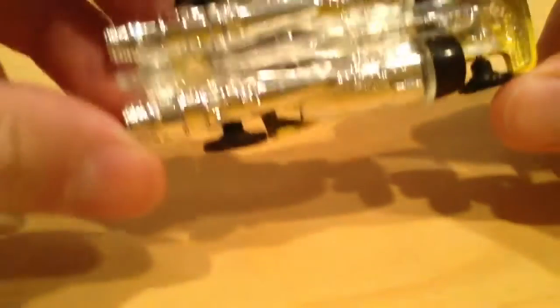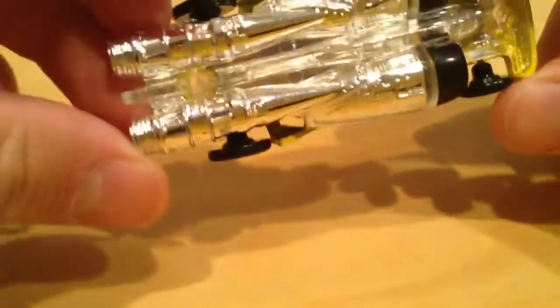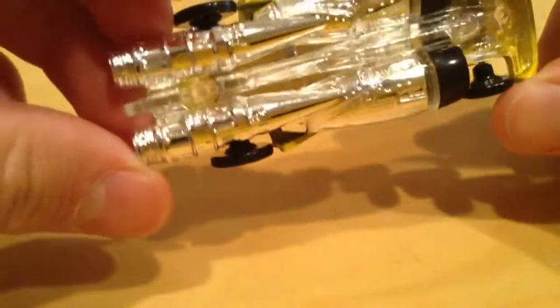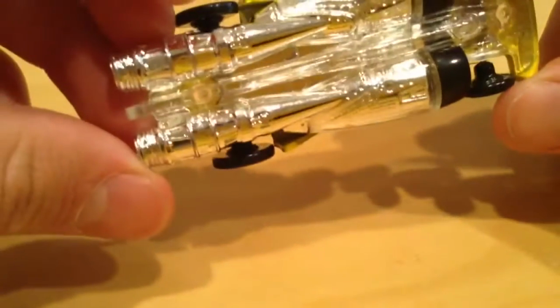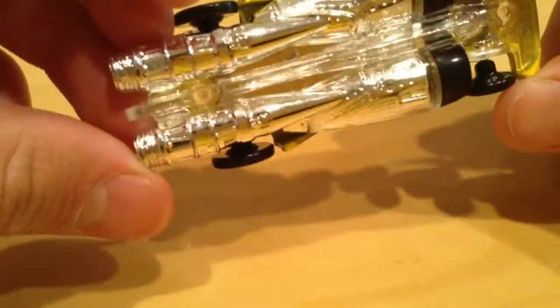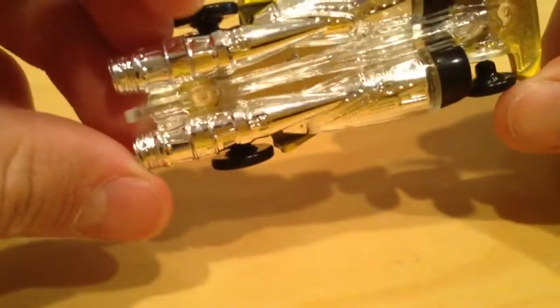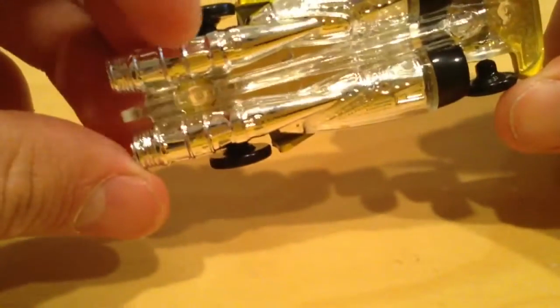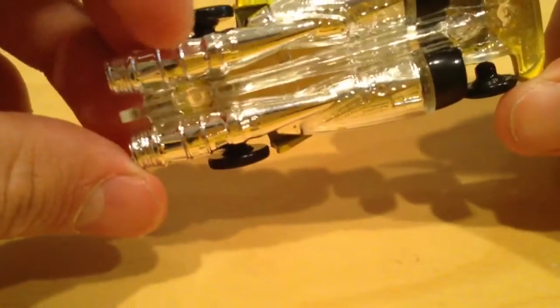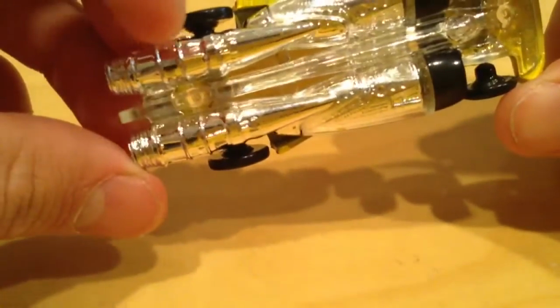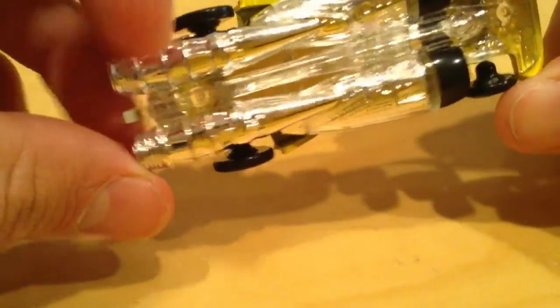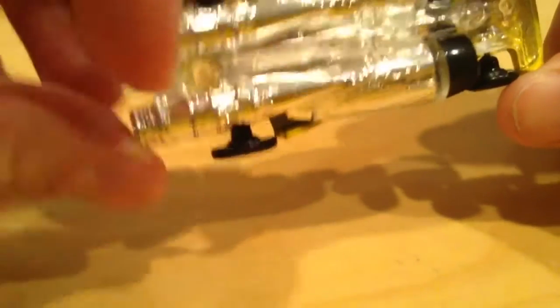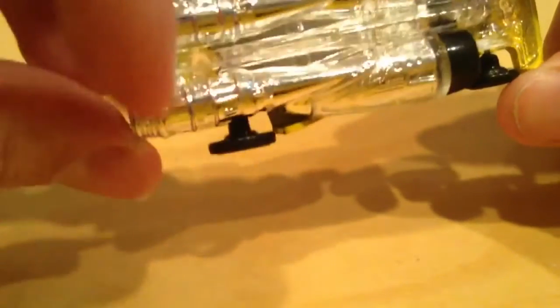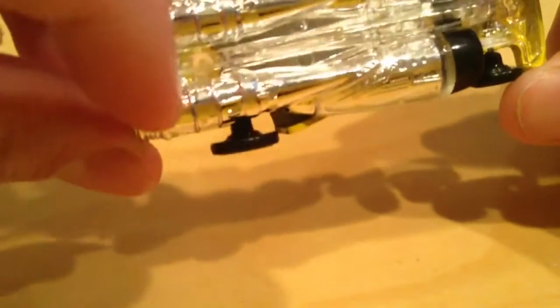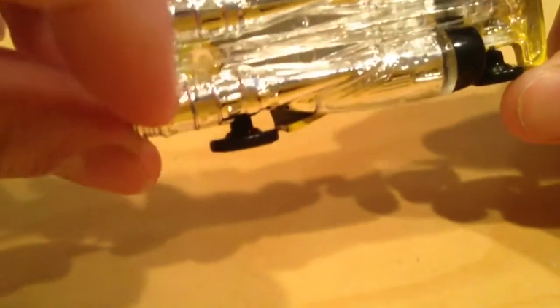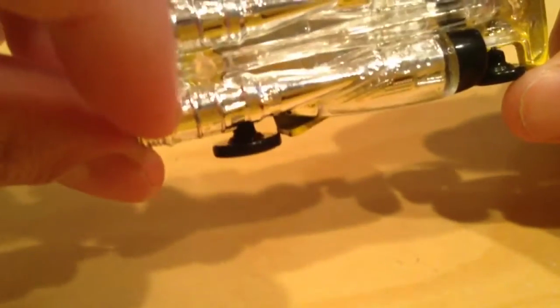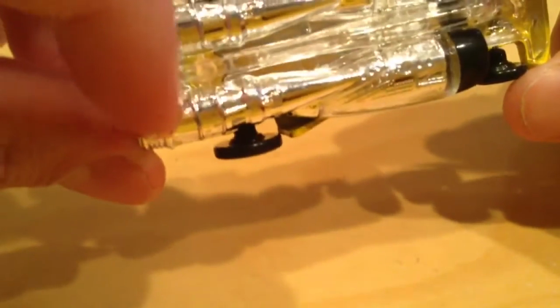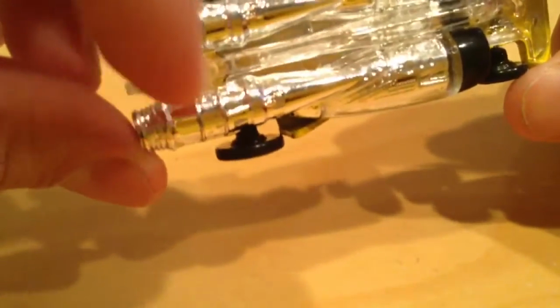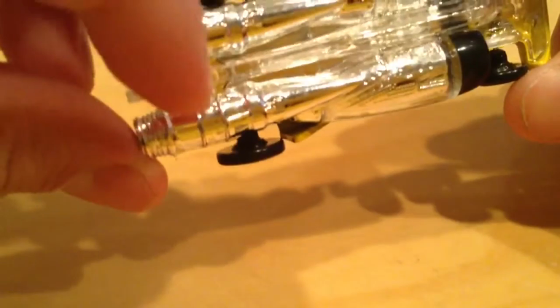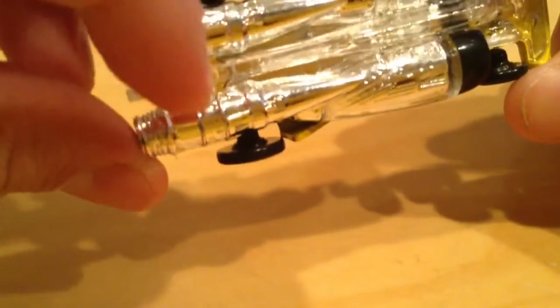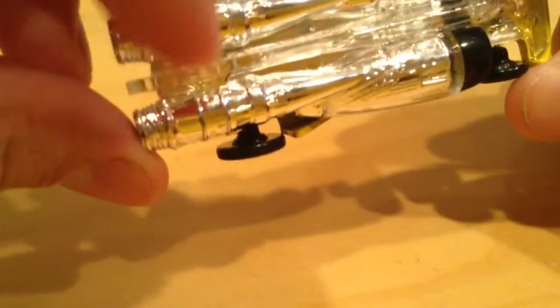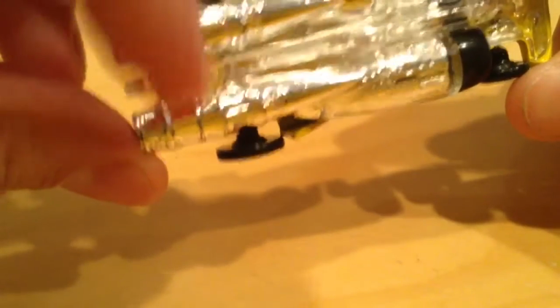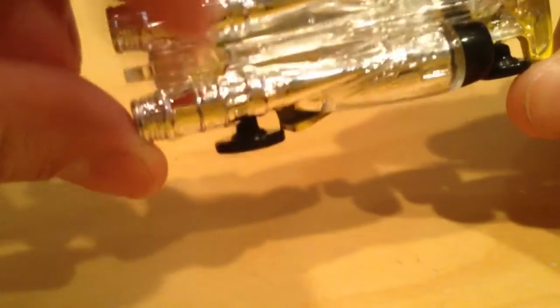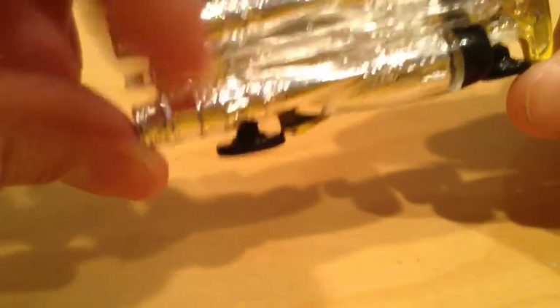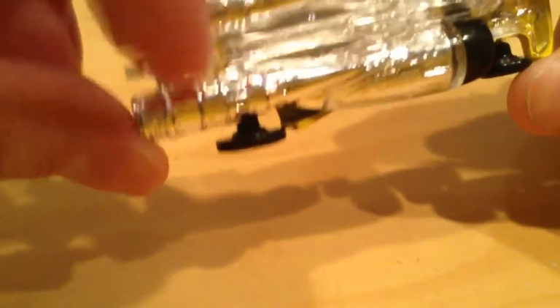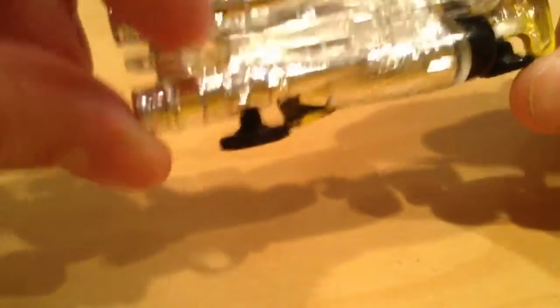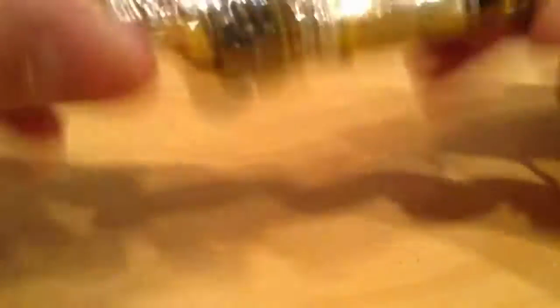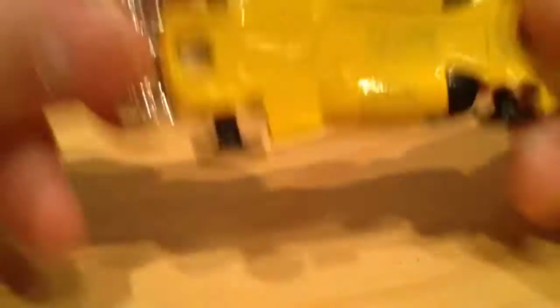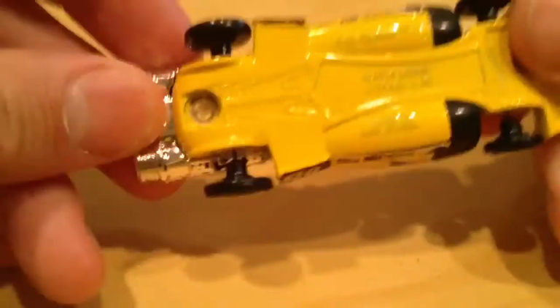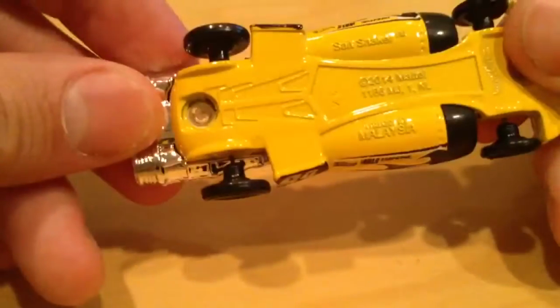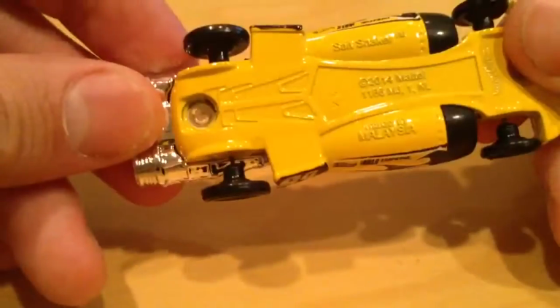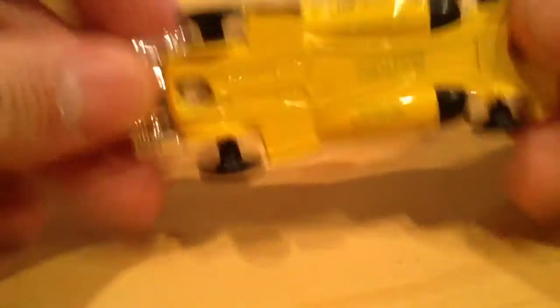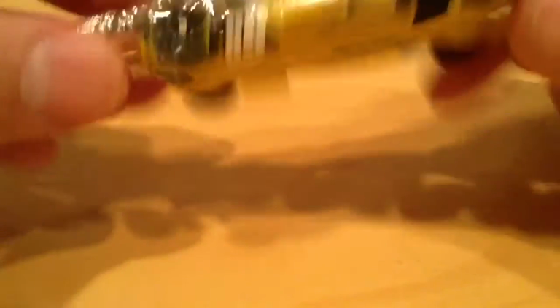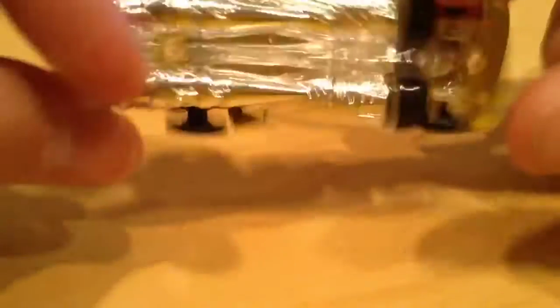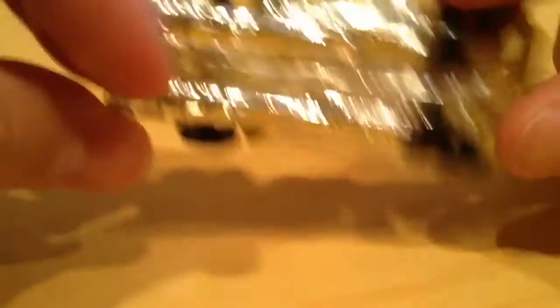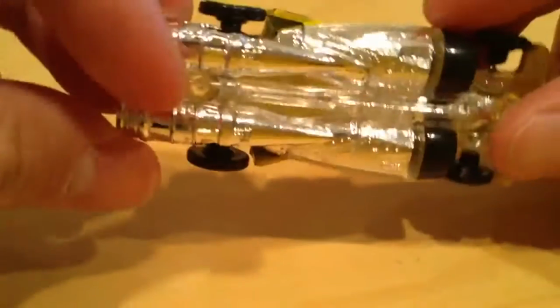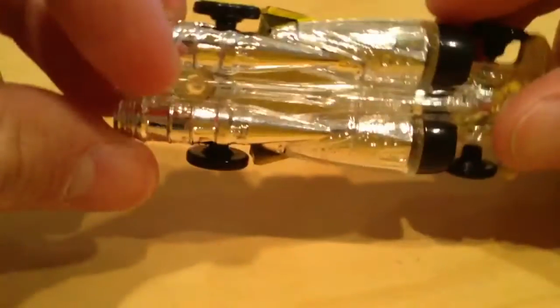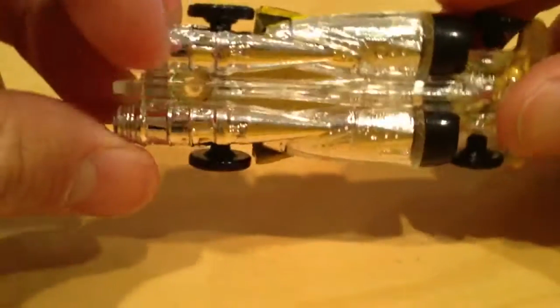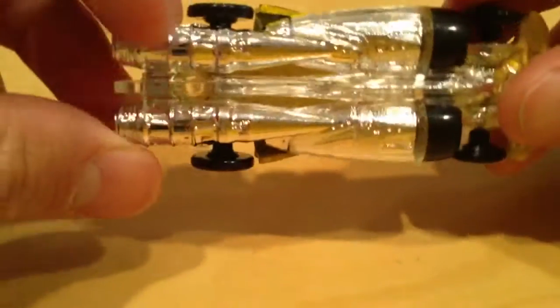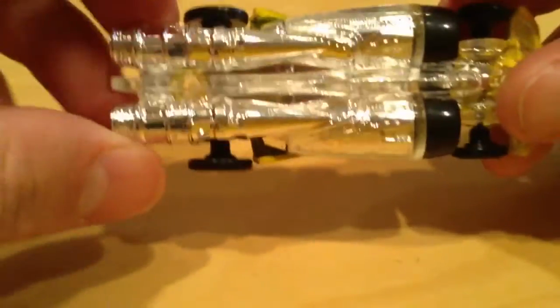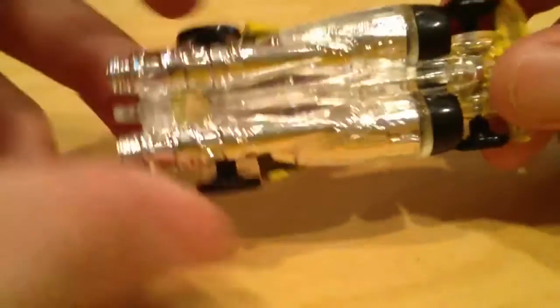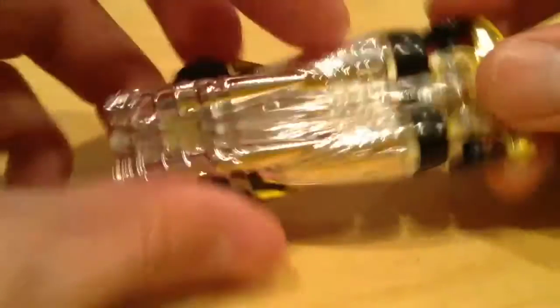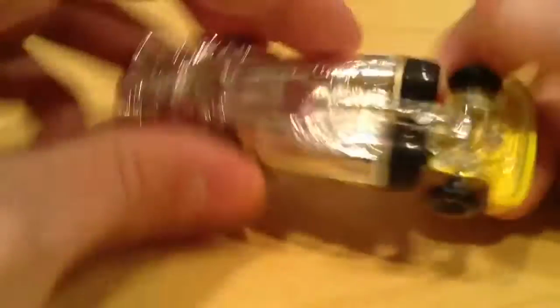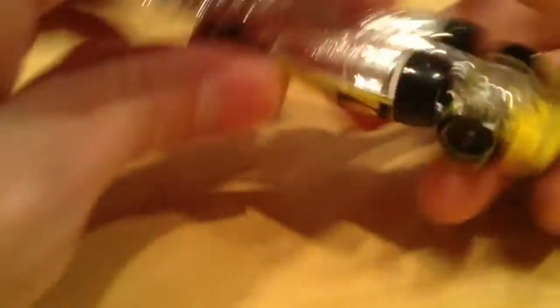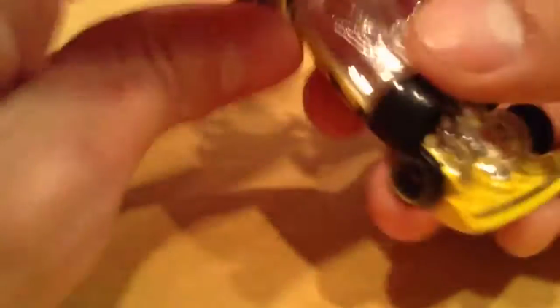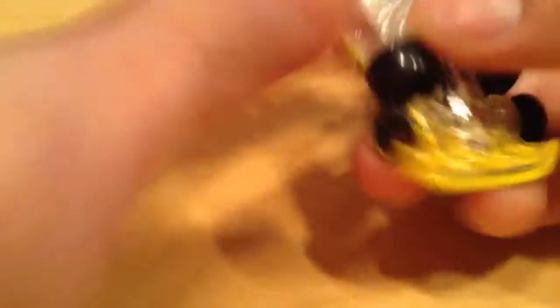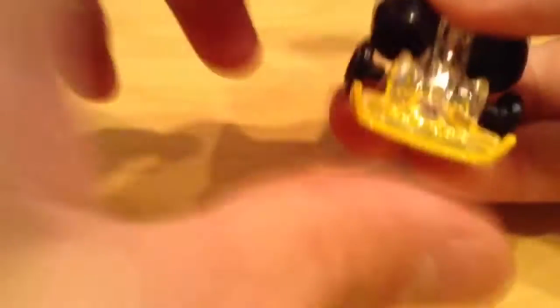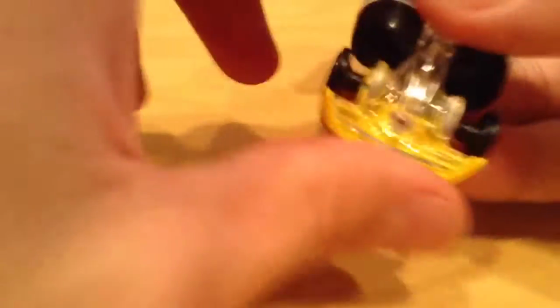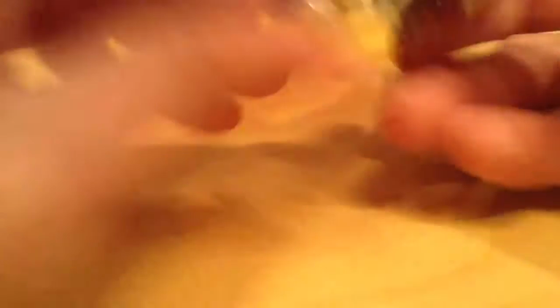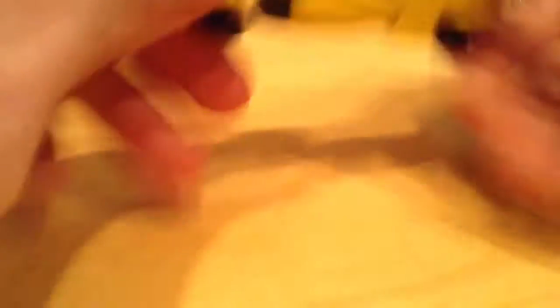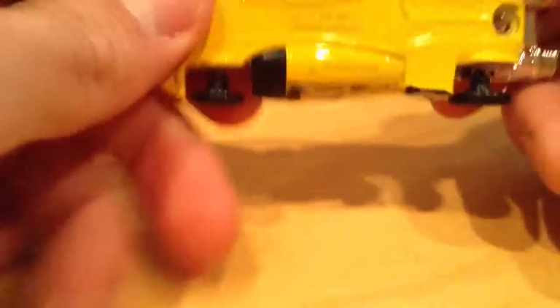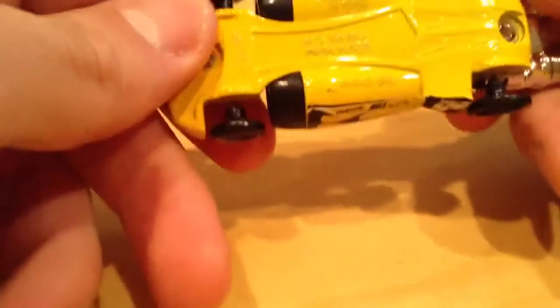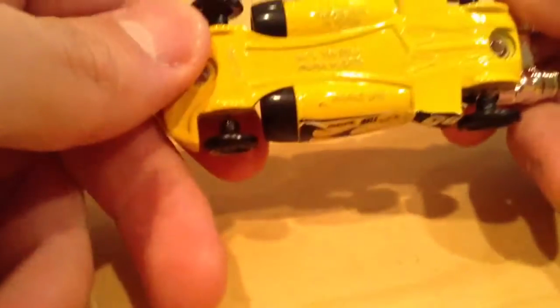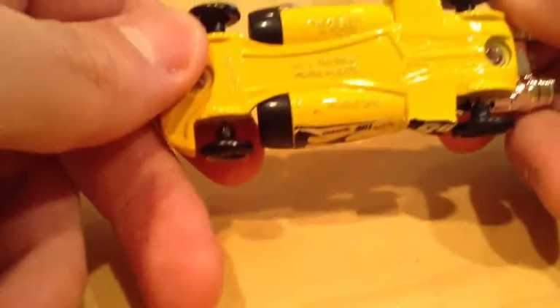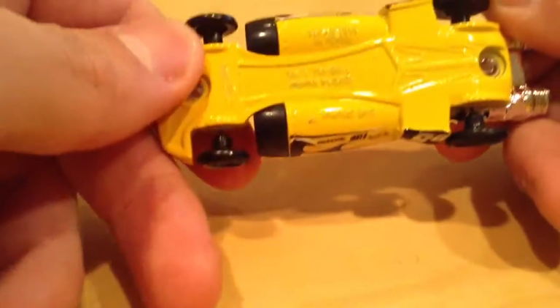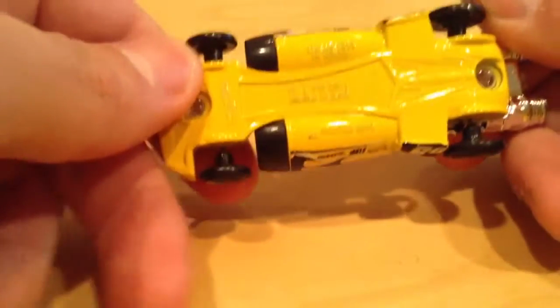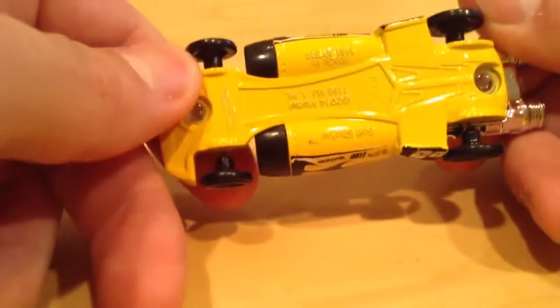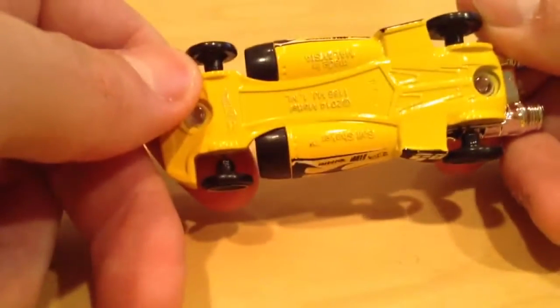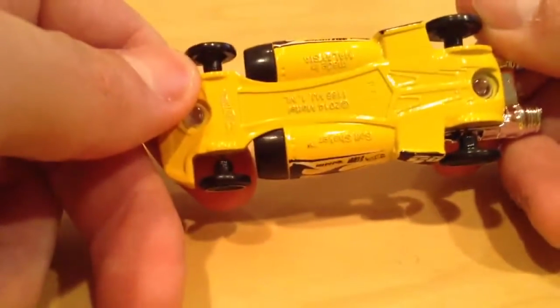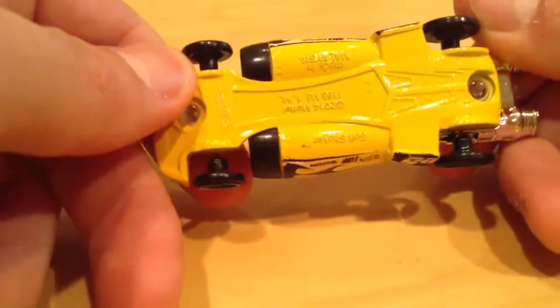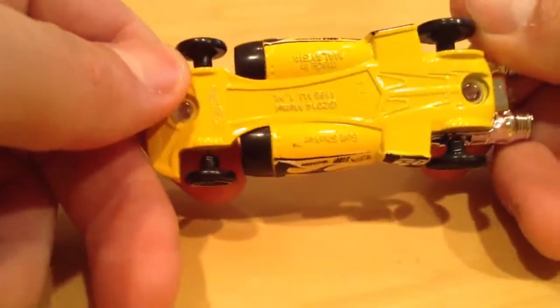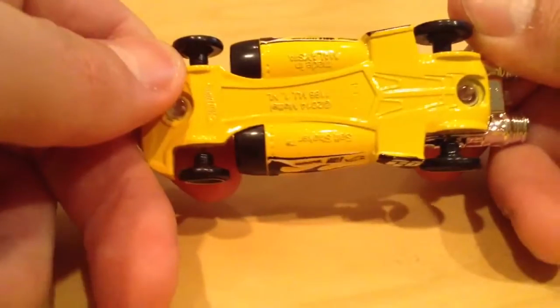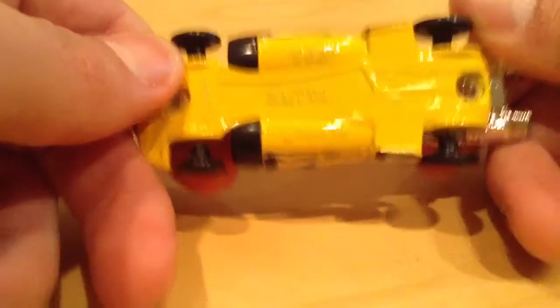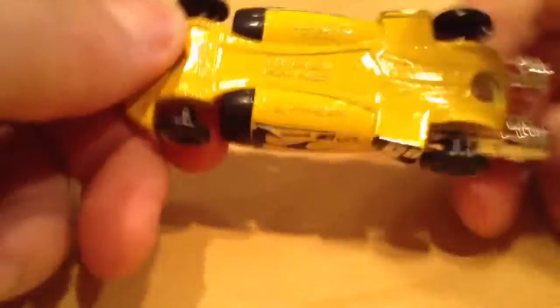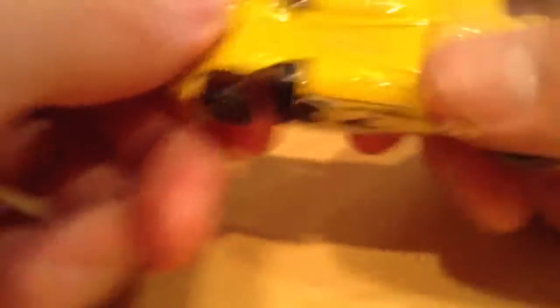You normally can't see that. So you can actually see the hole — that's cool. It's just a metal base.